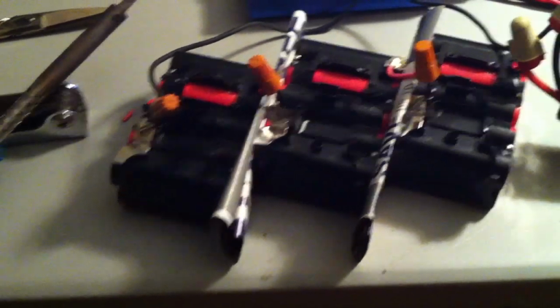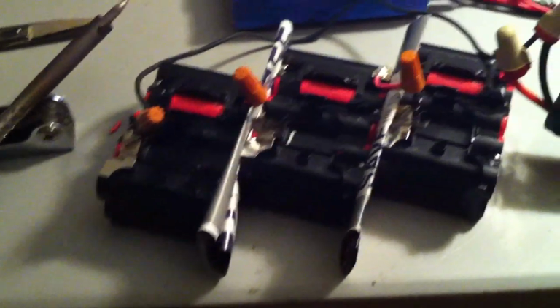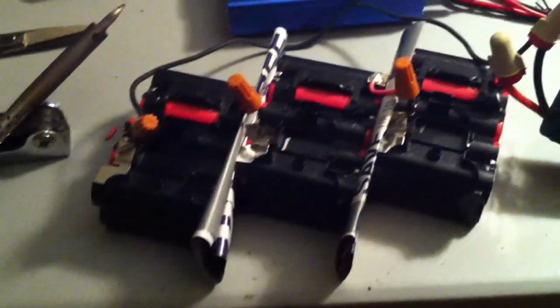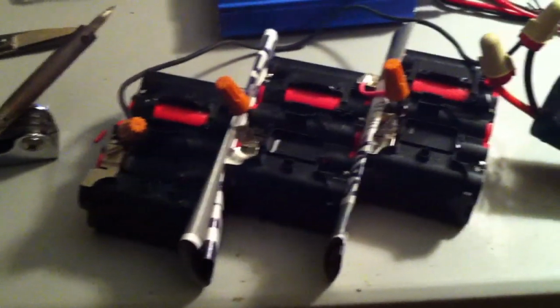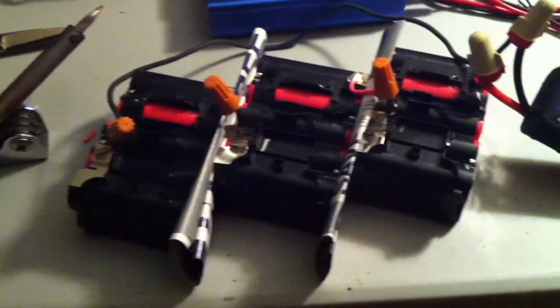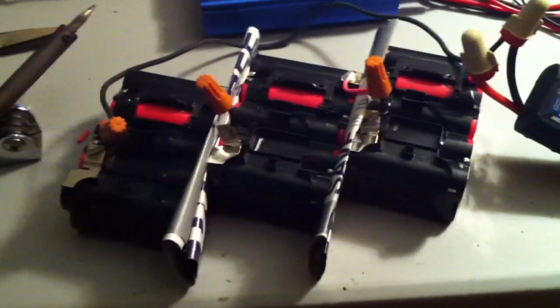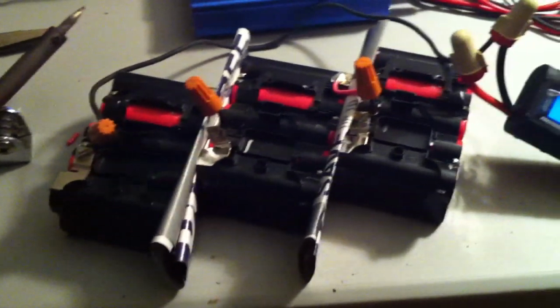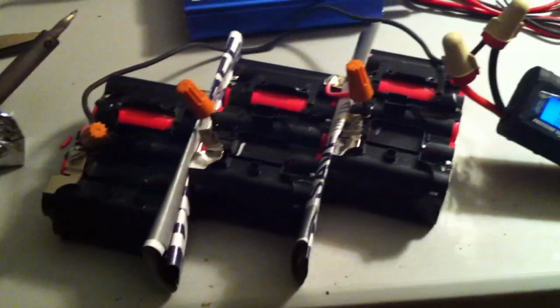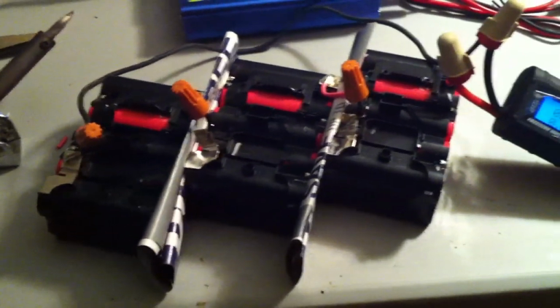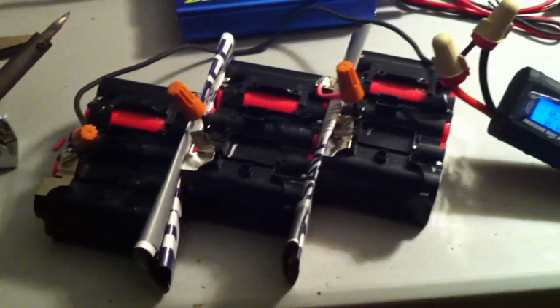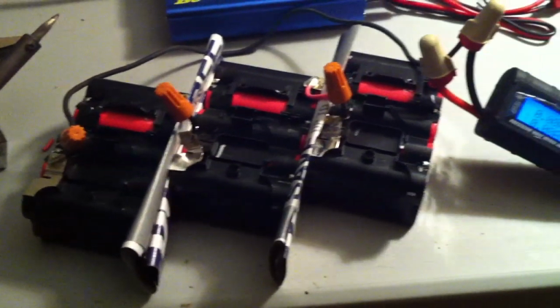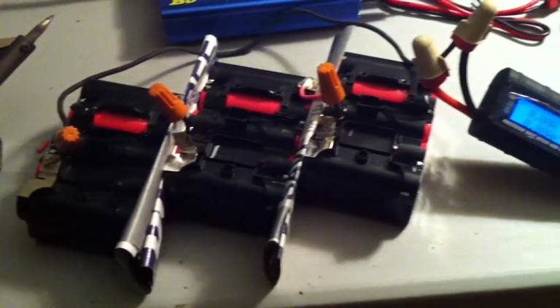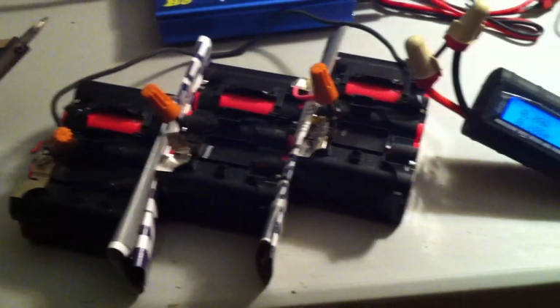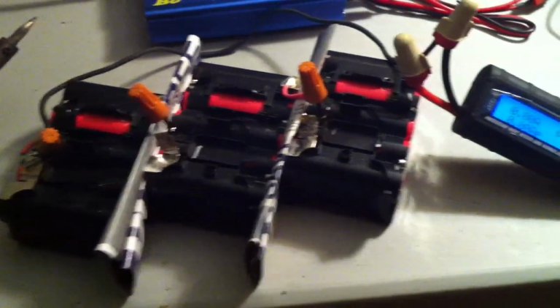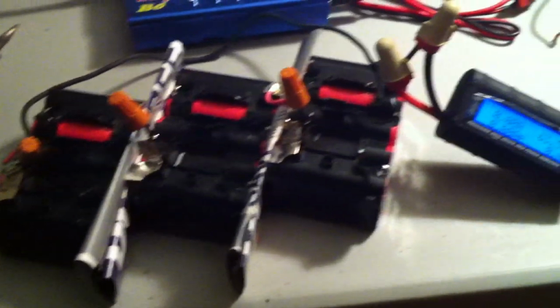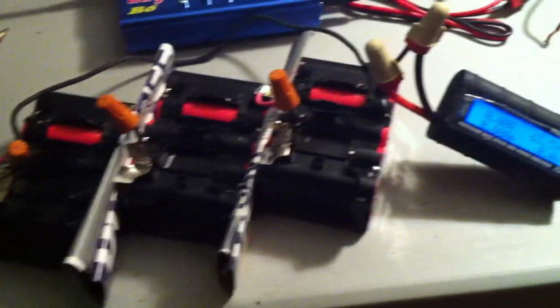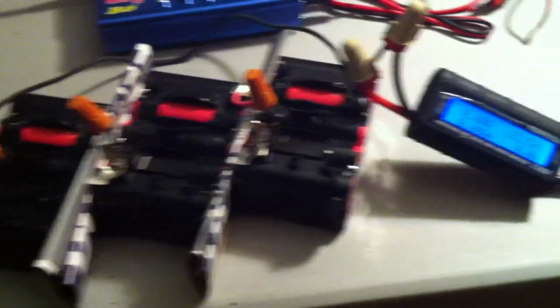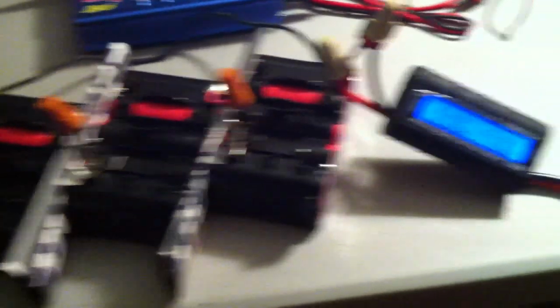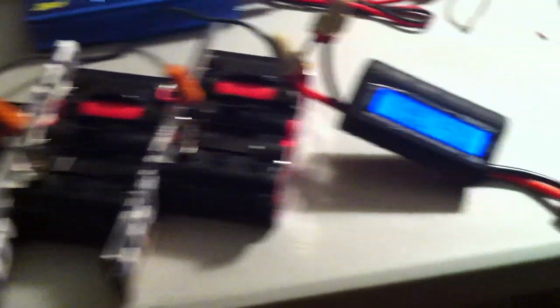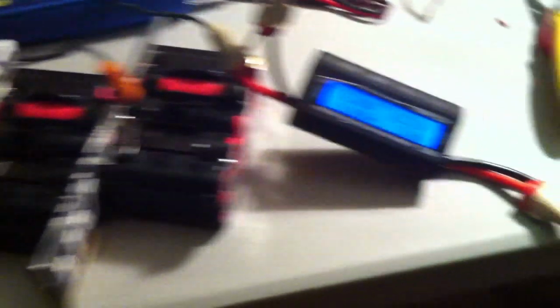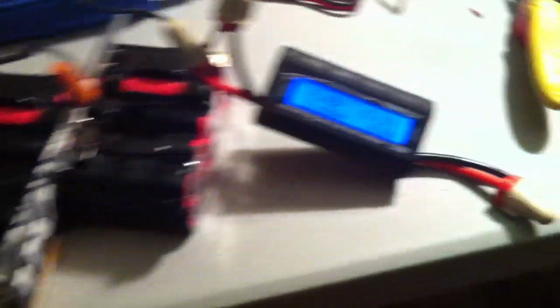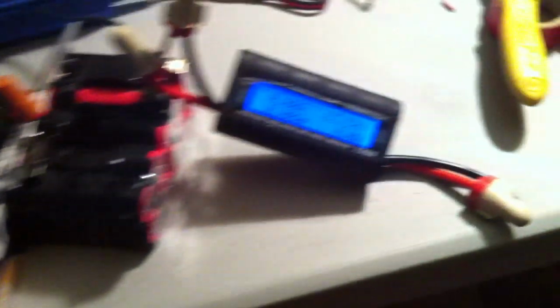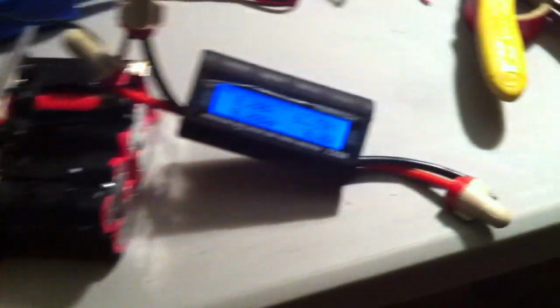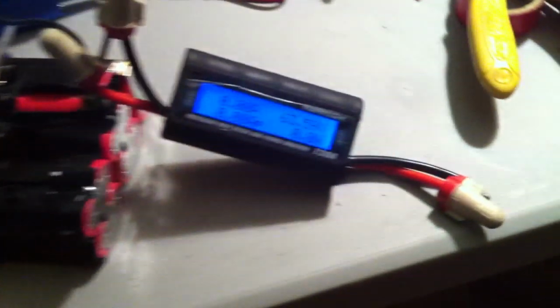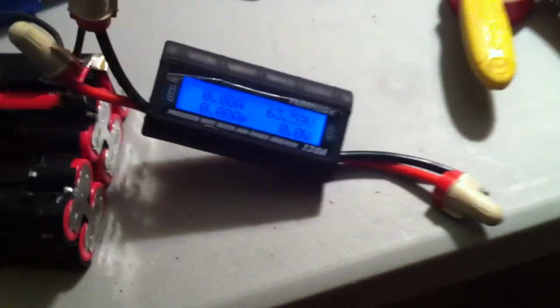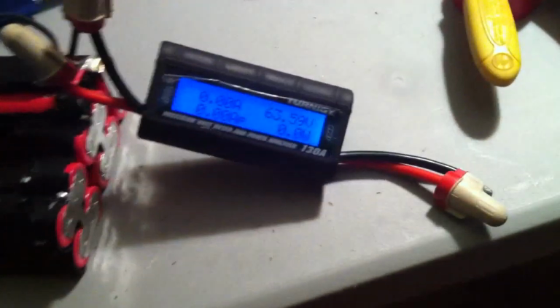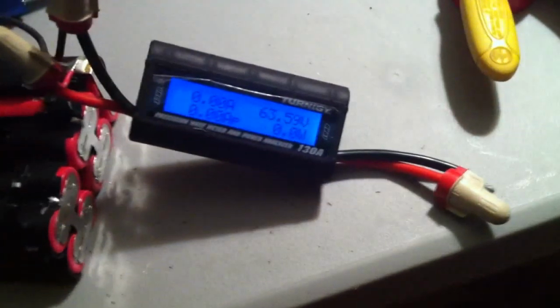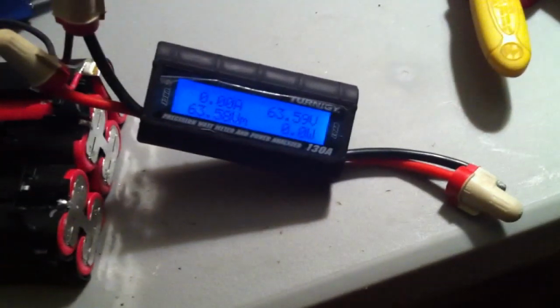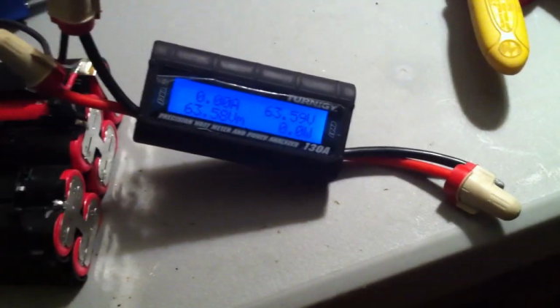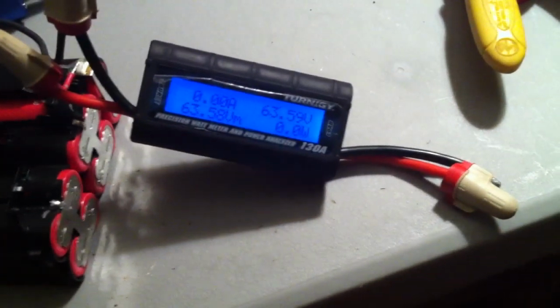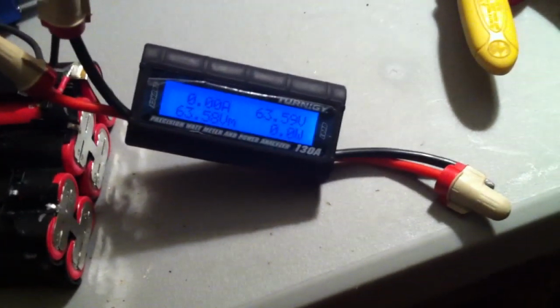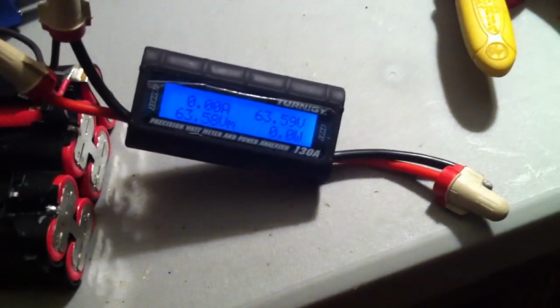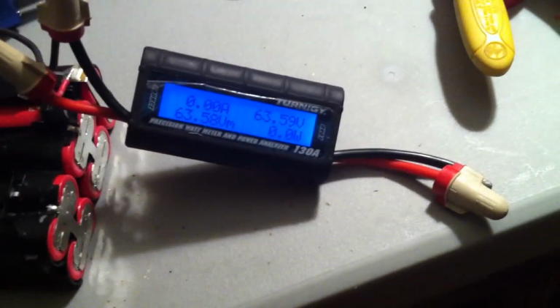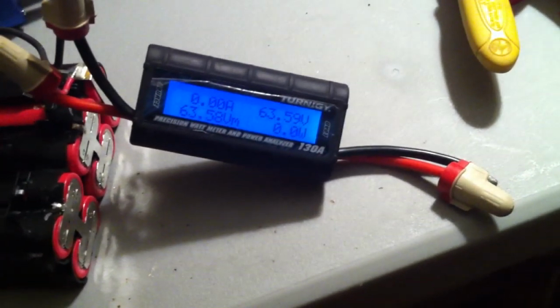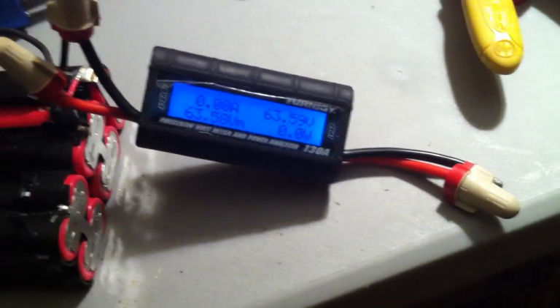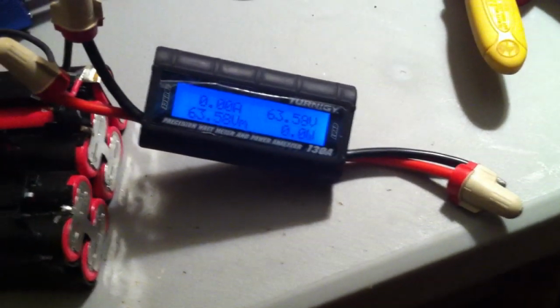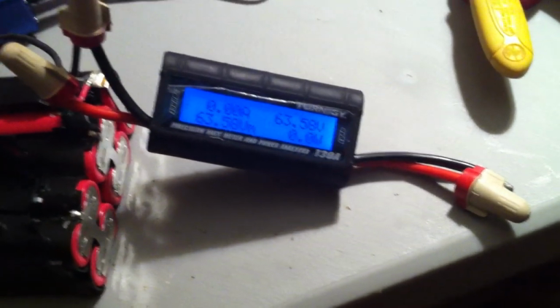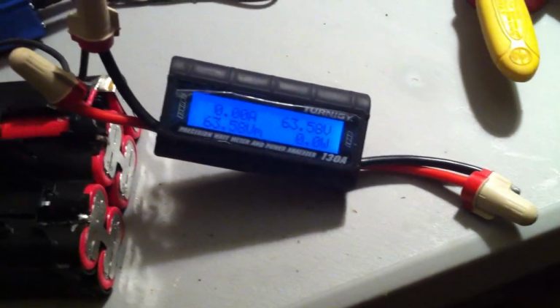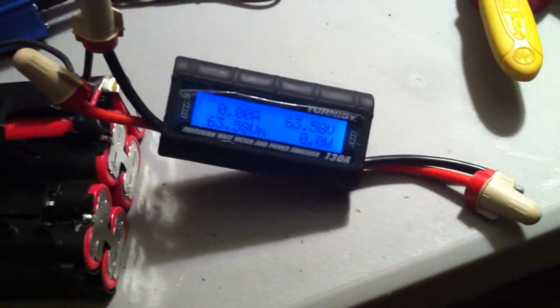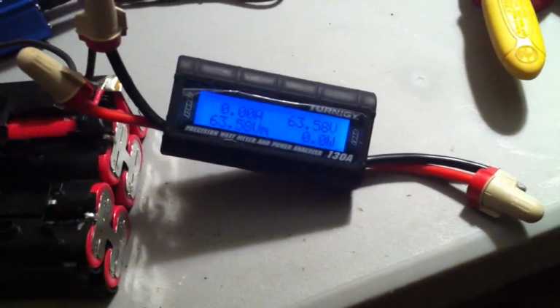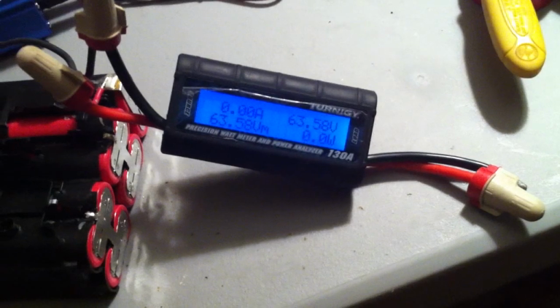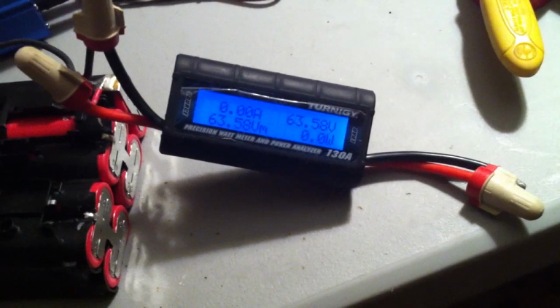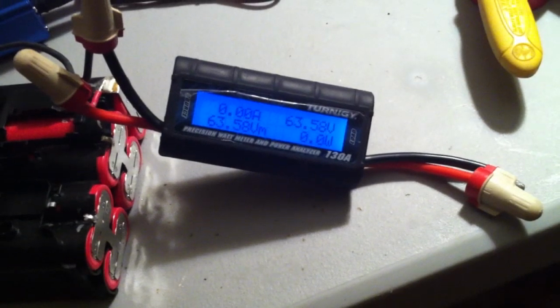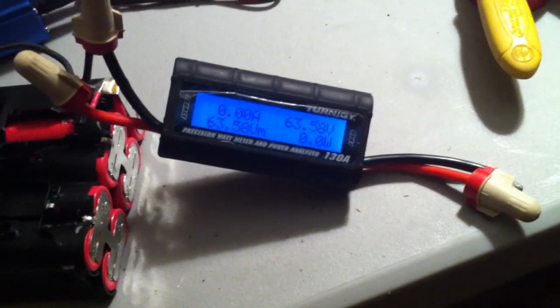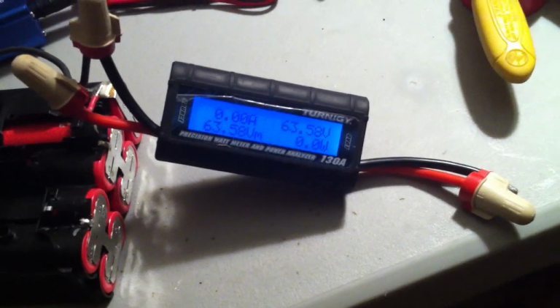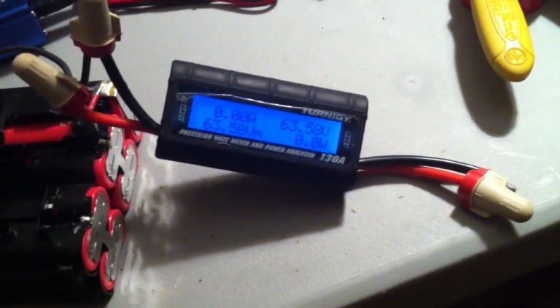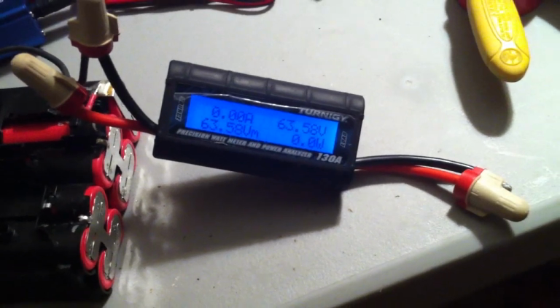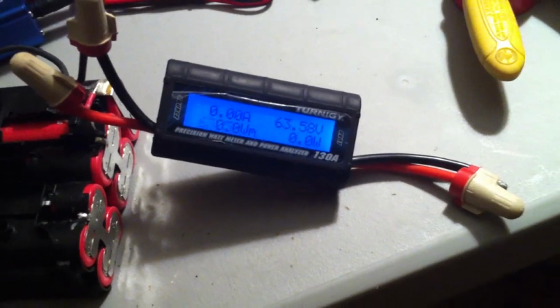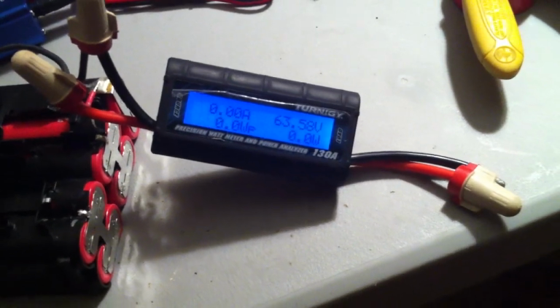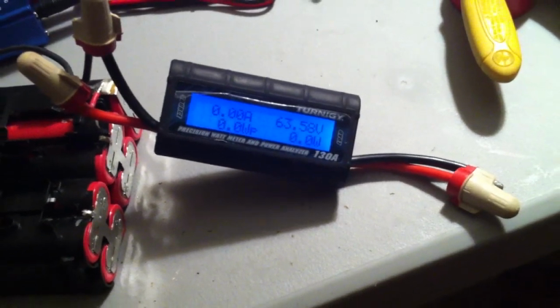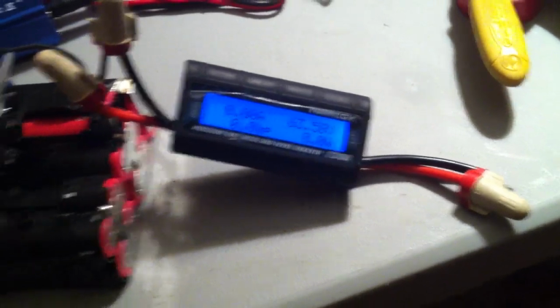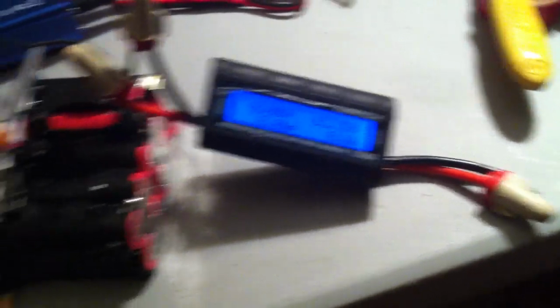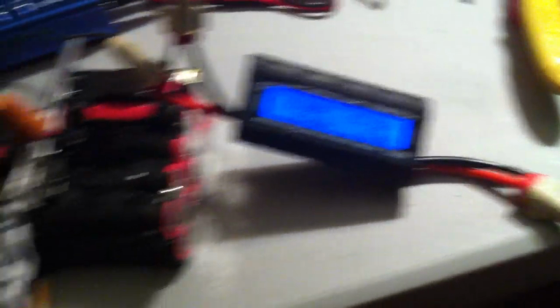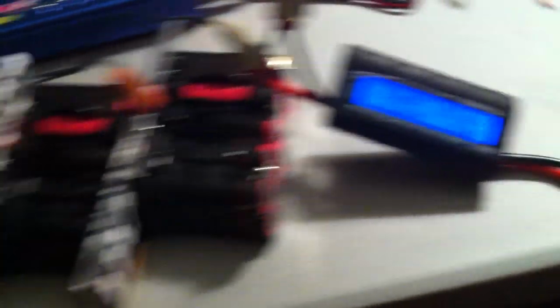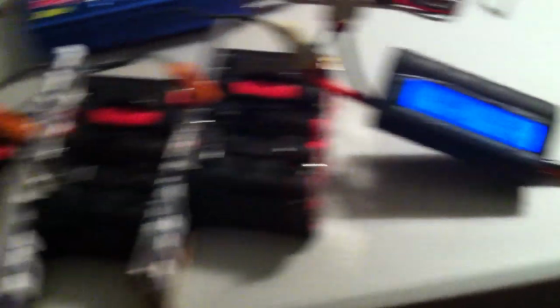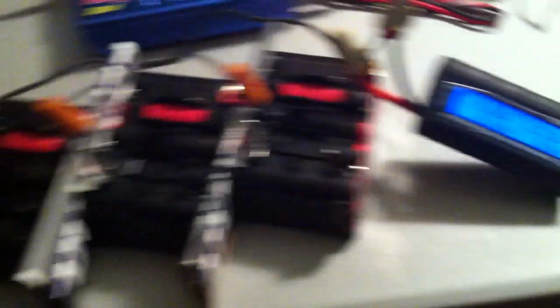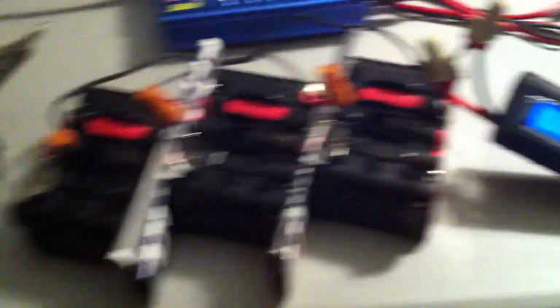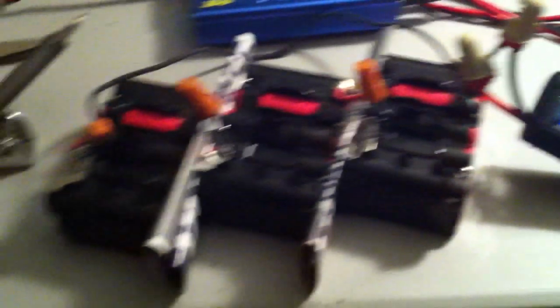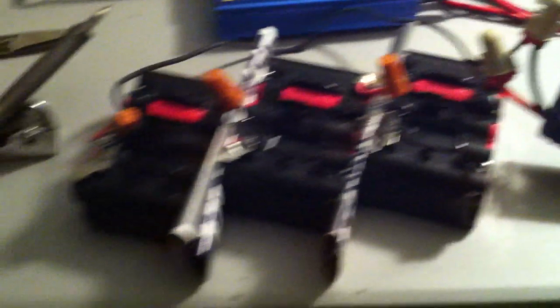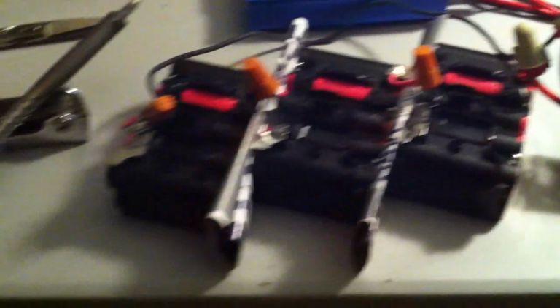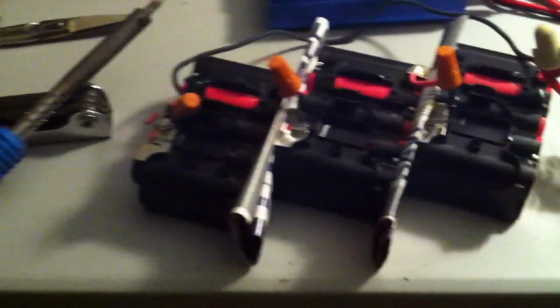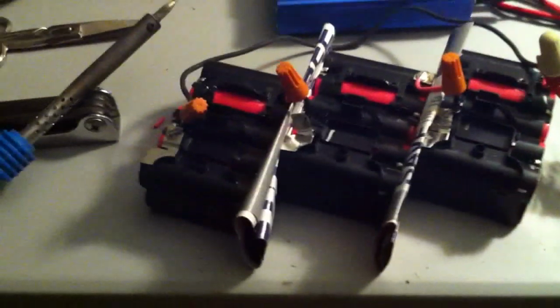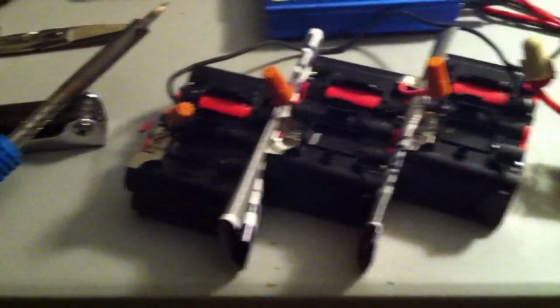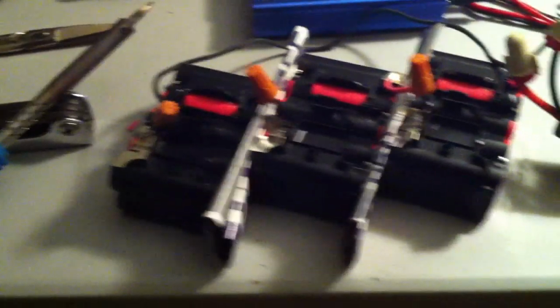I got all three of them in series, hooked up to a turning meter — 63.58 volts, fully charged.